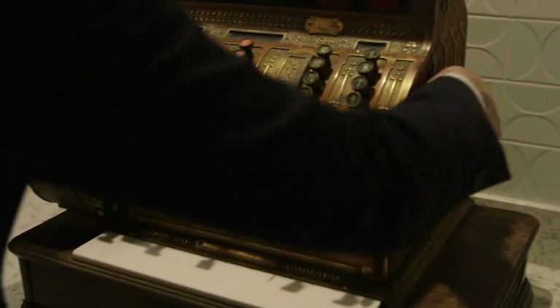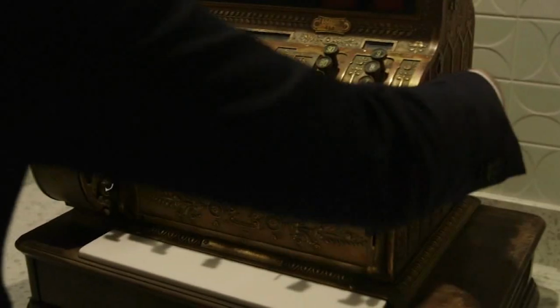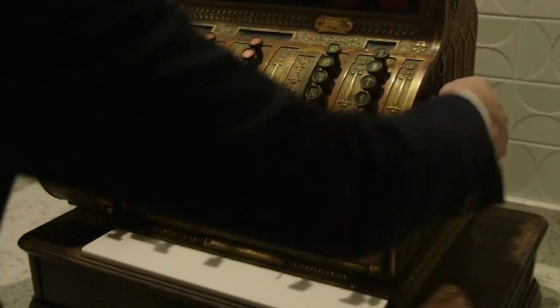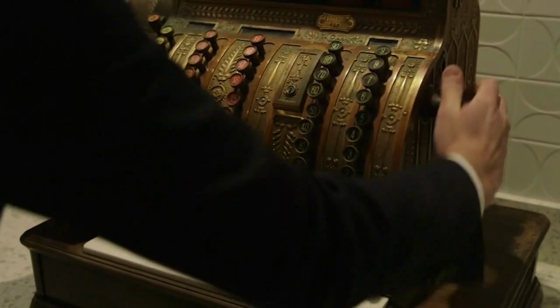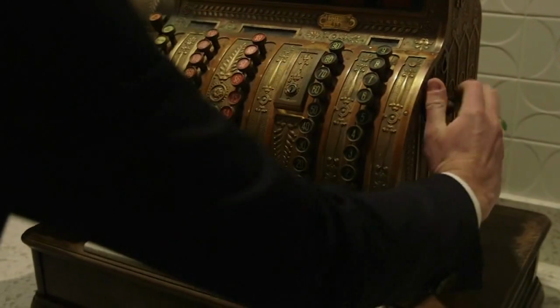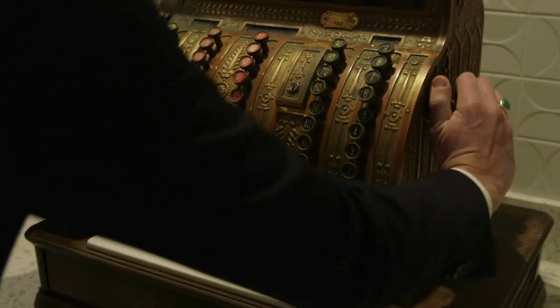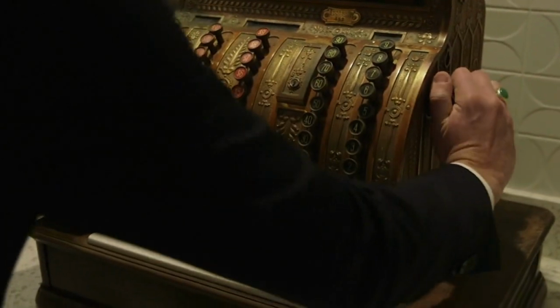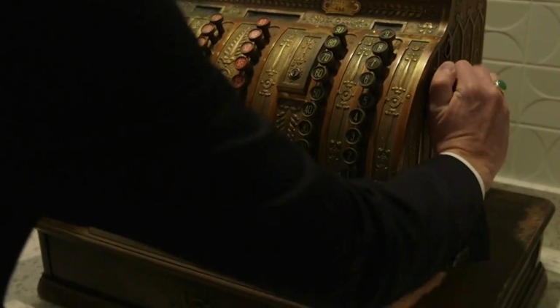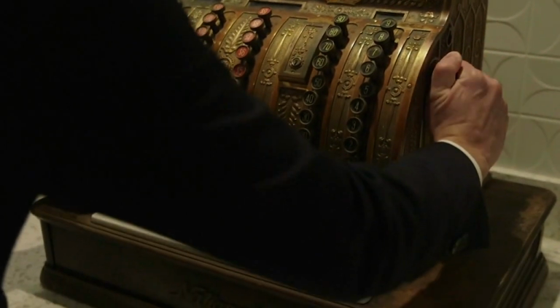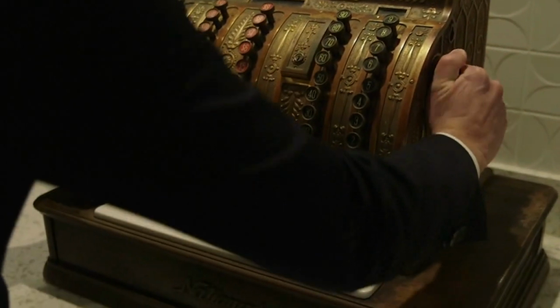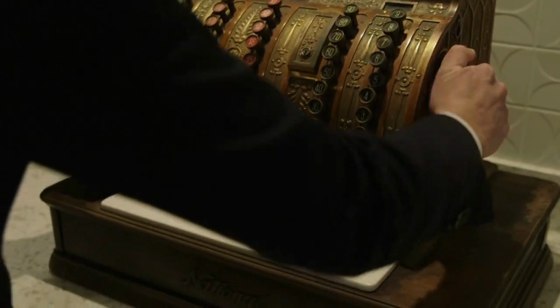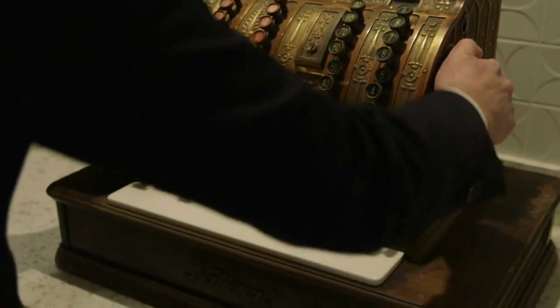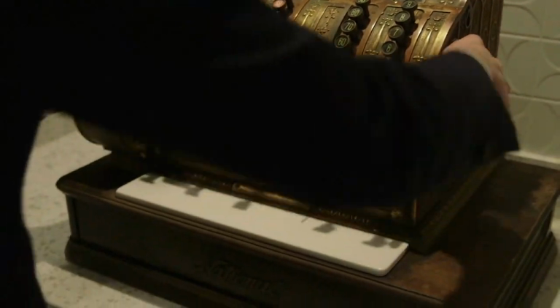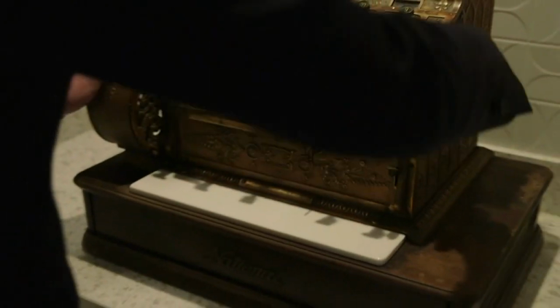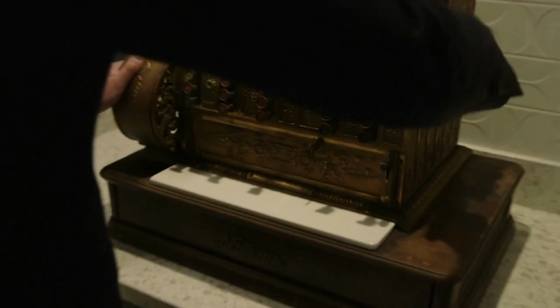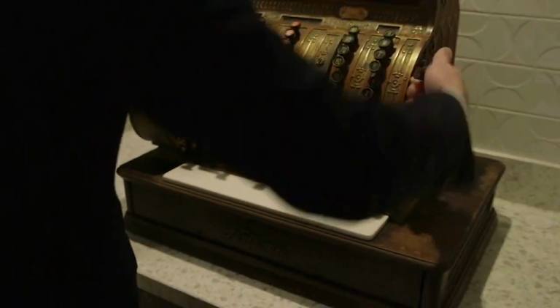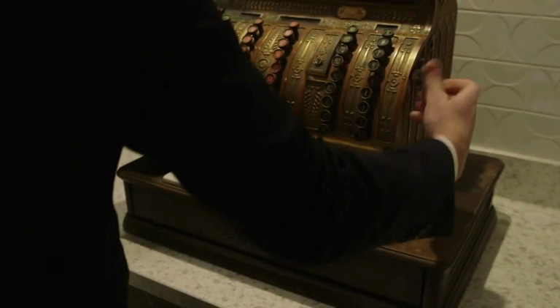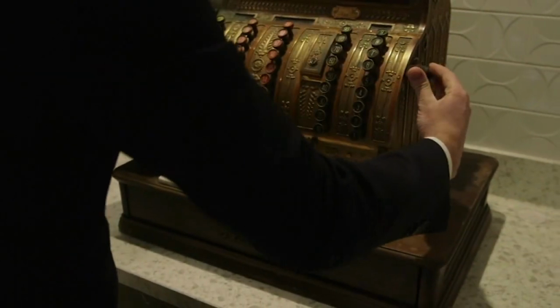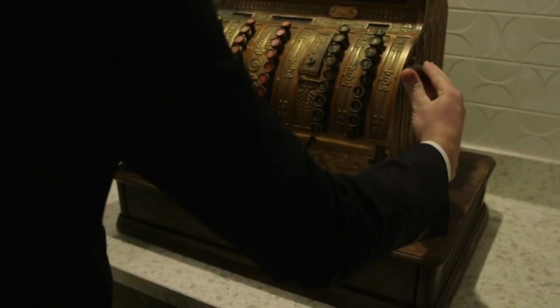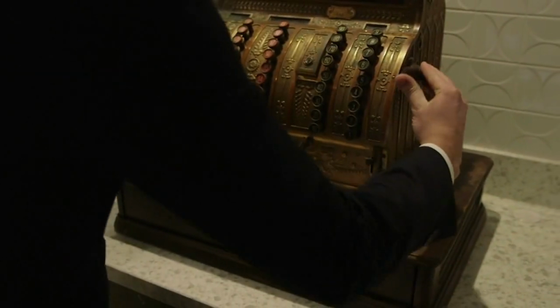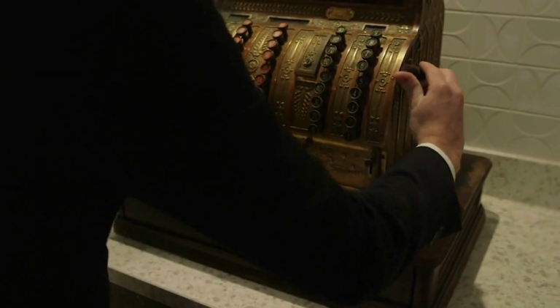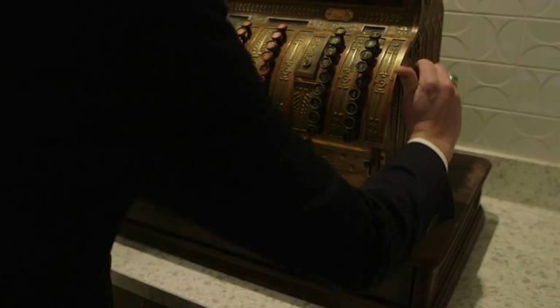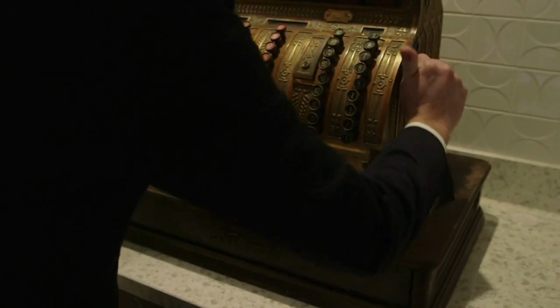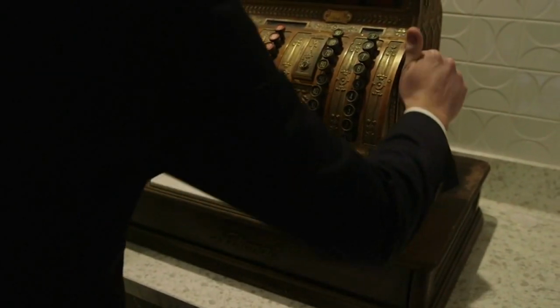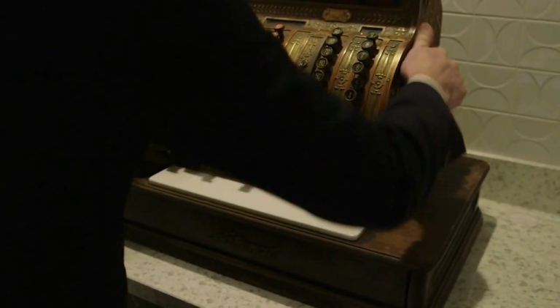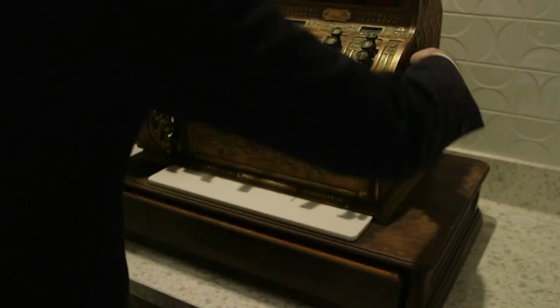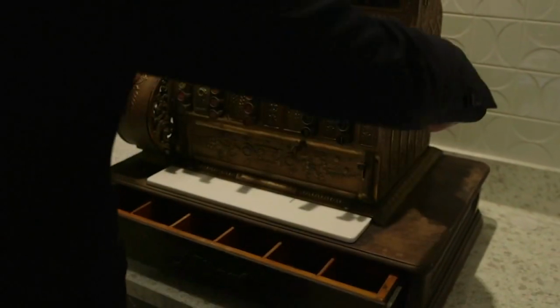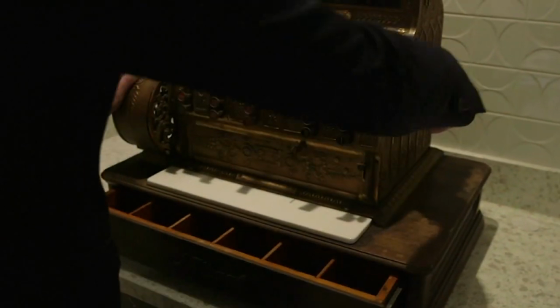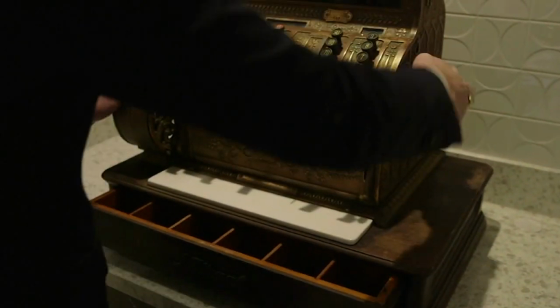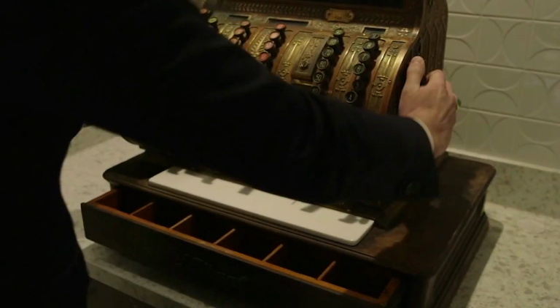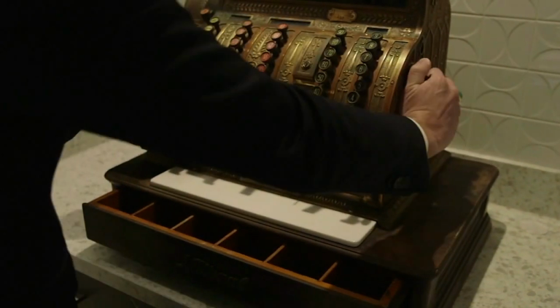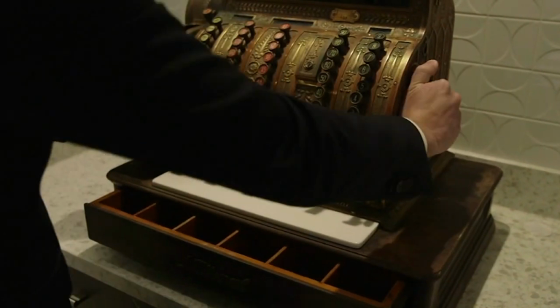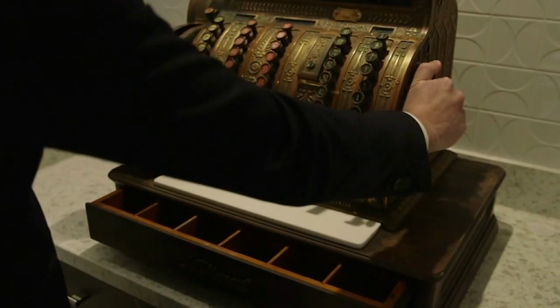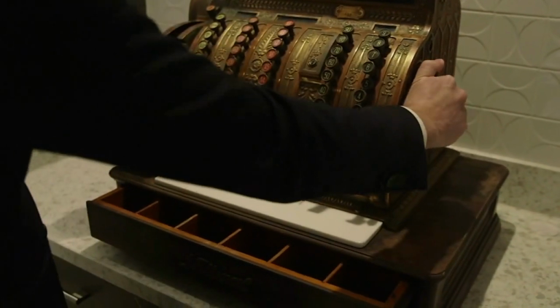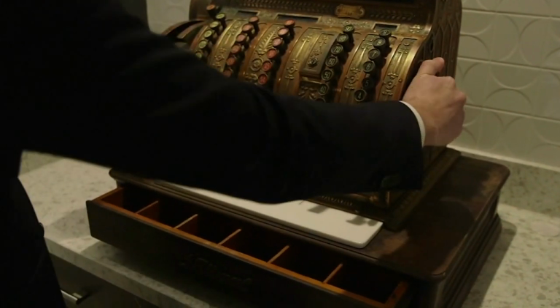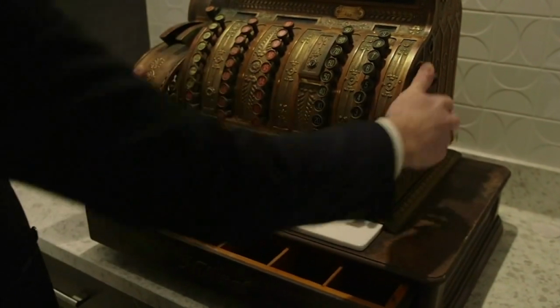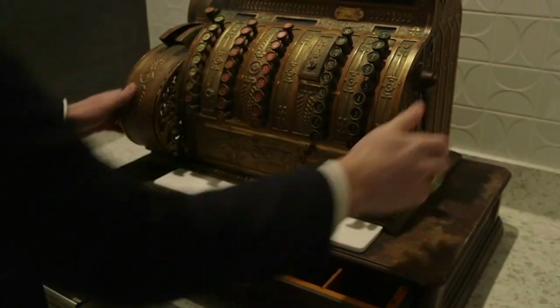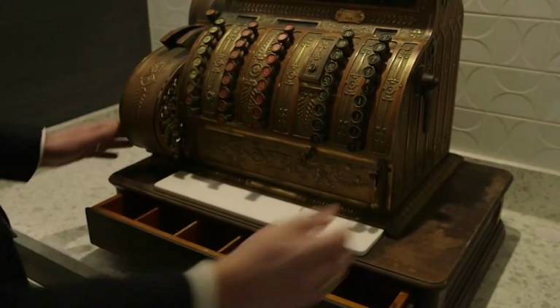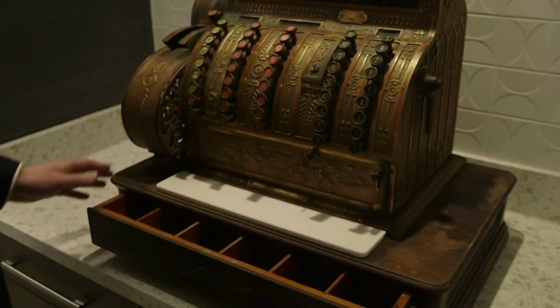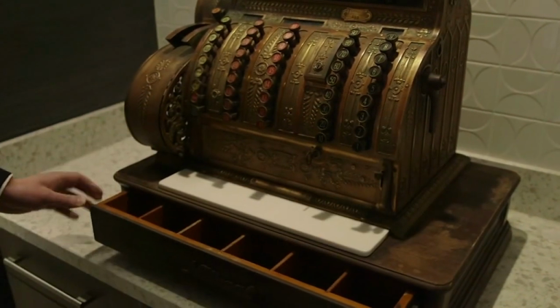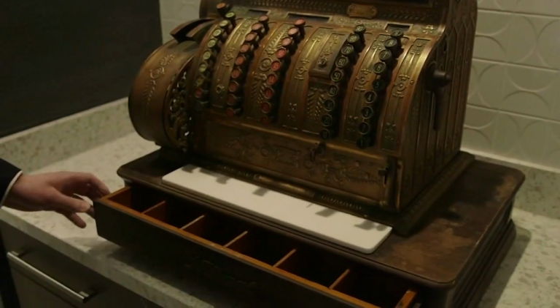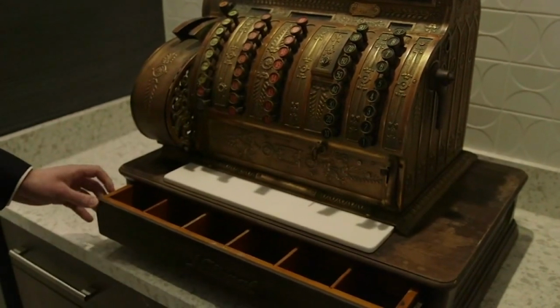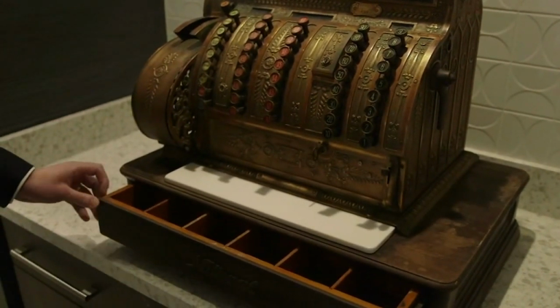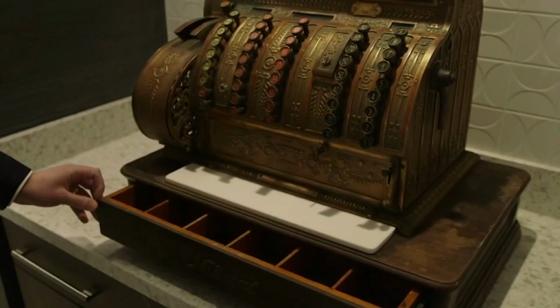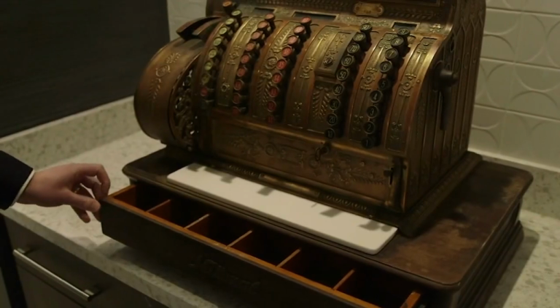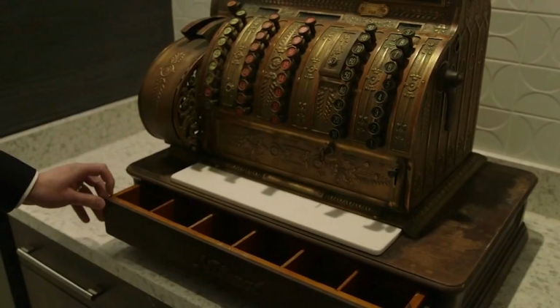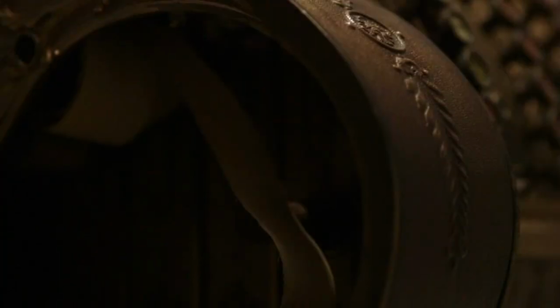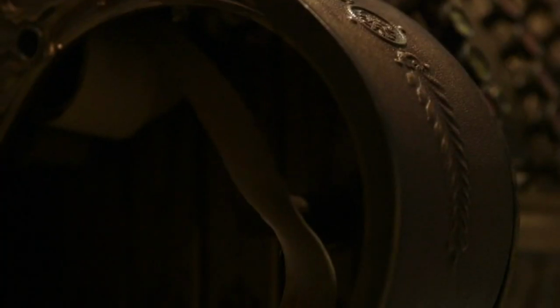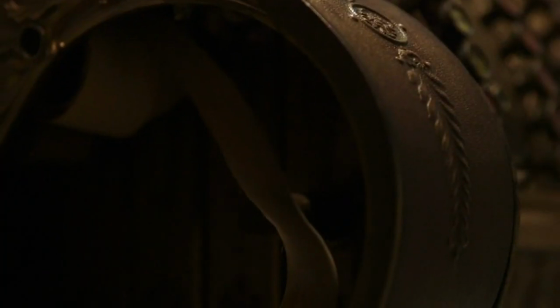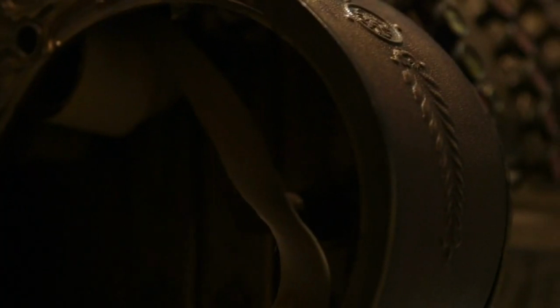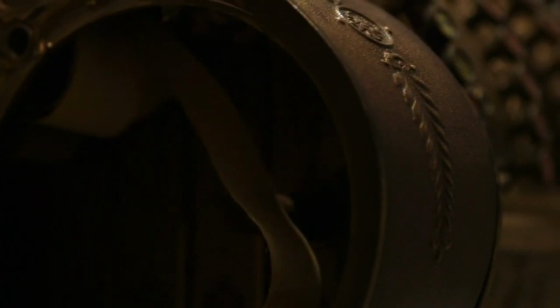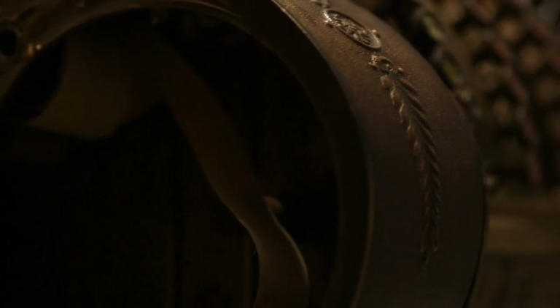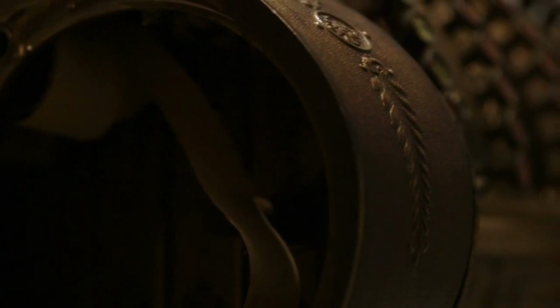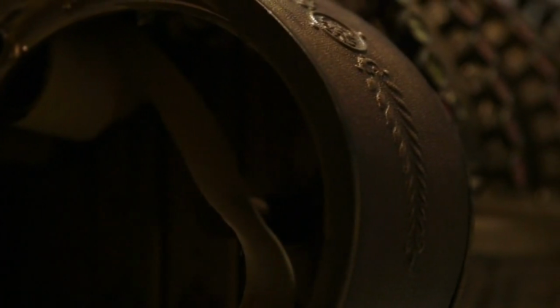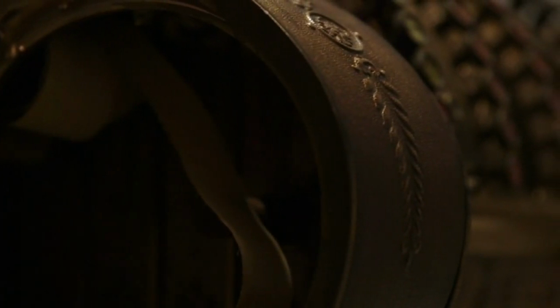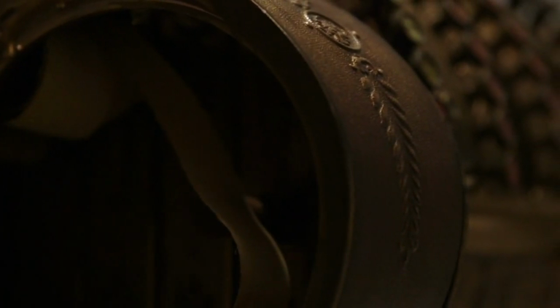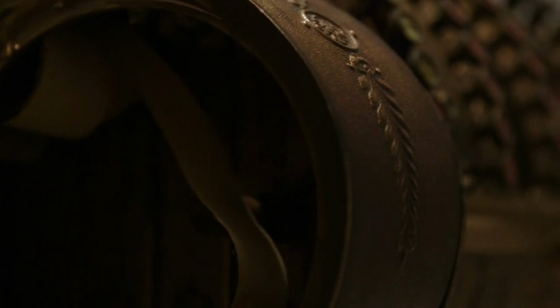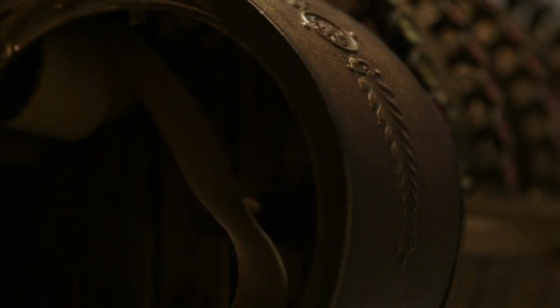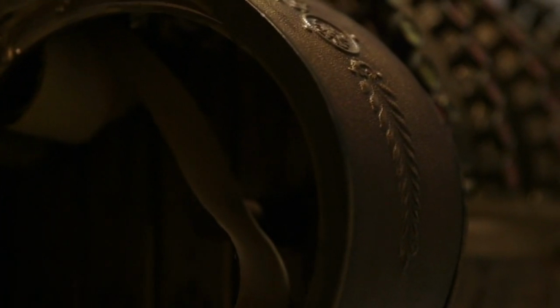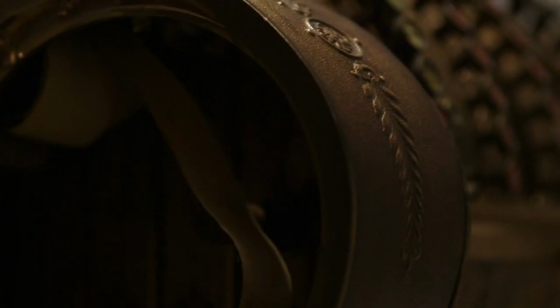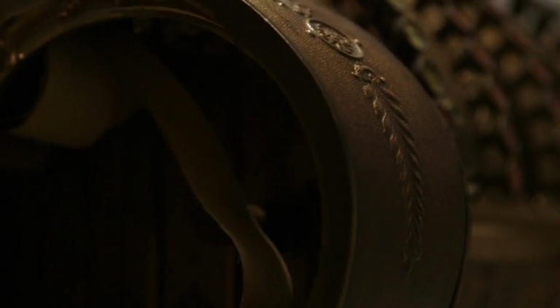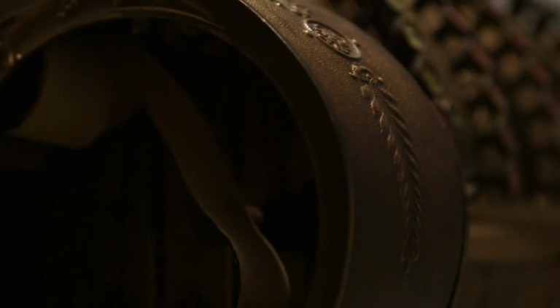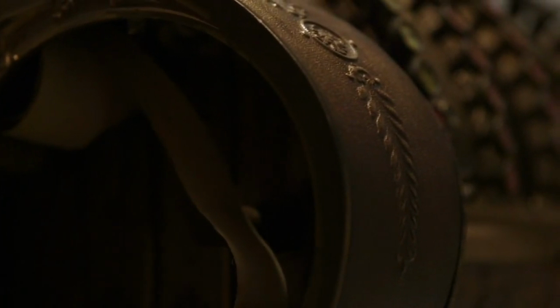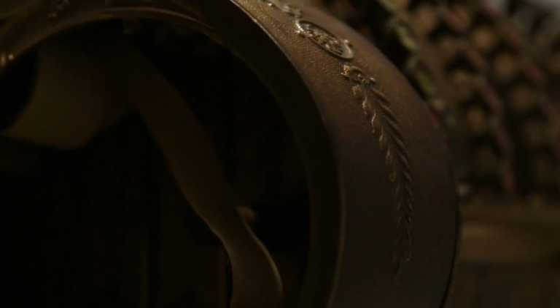Give it a crank and it still works. There's even some old receipt paper in here.